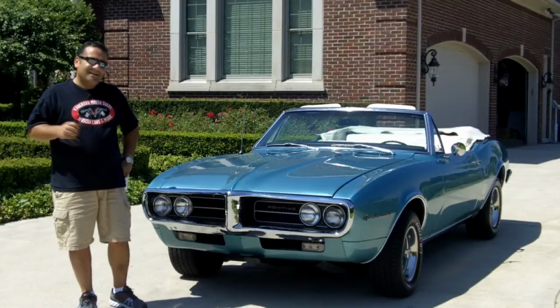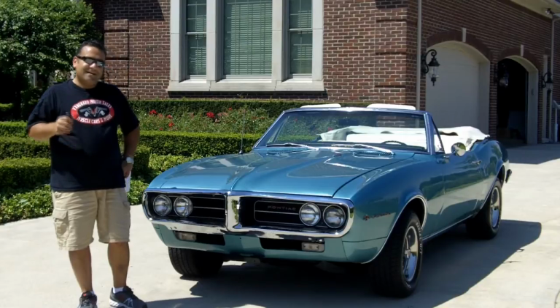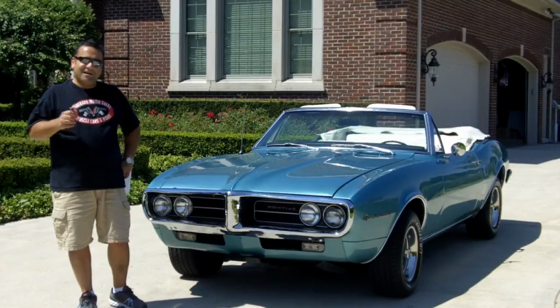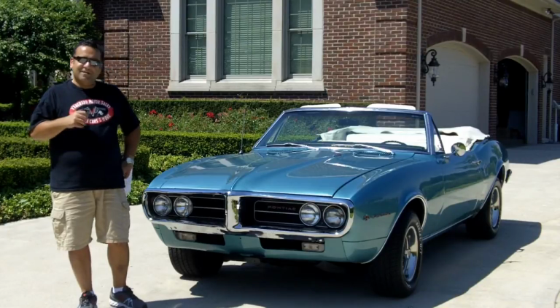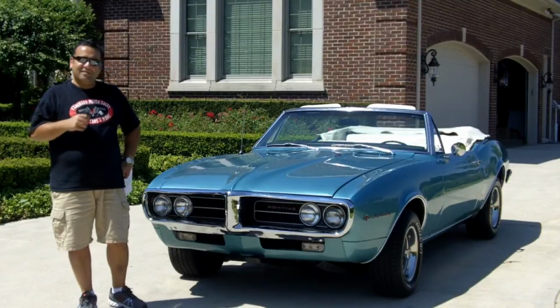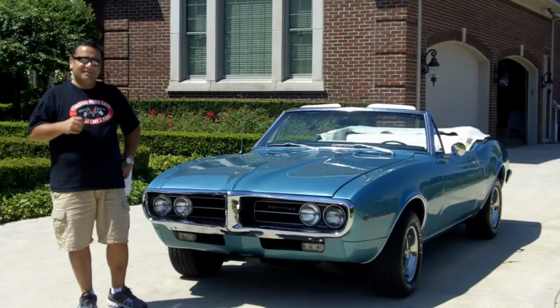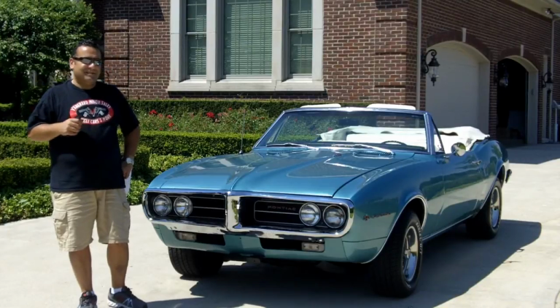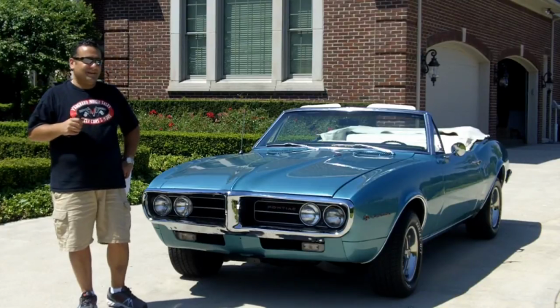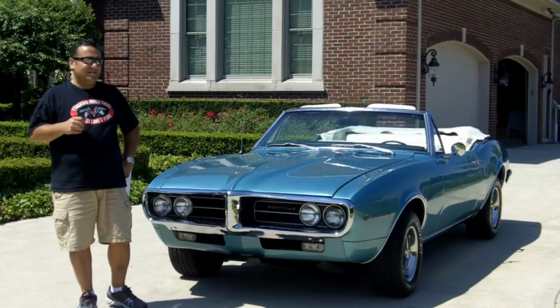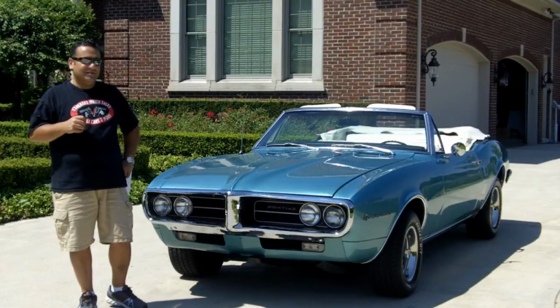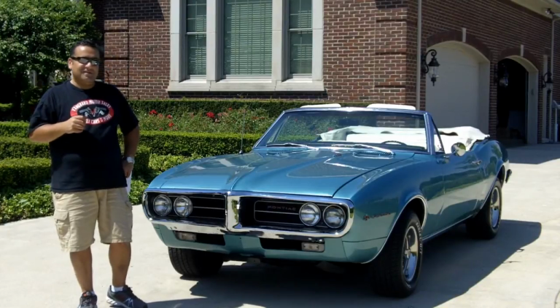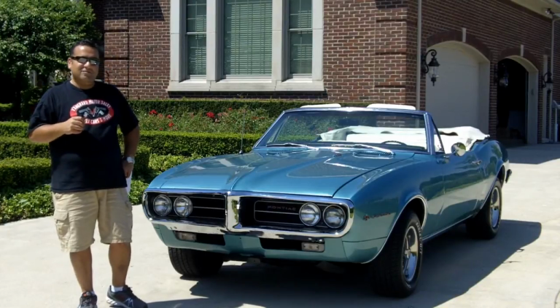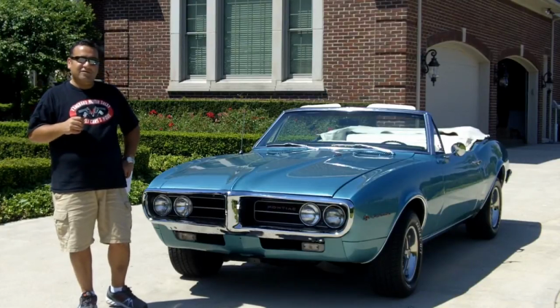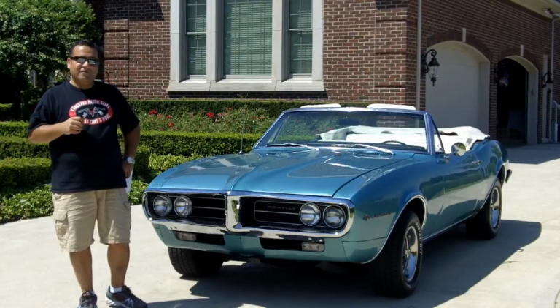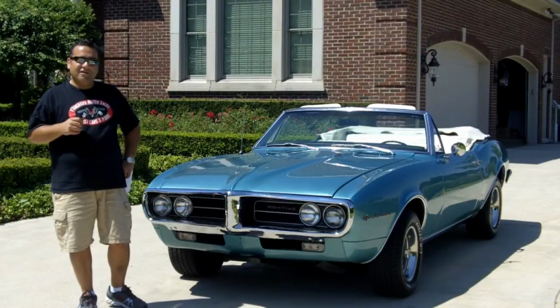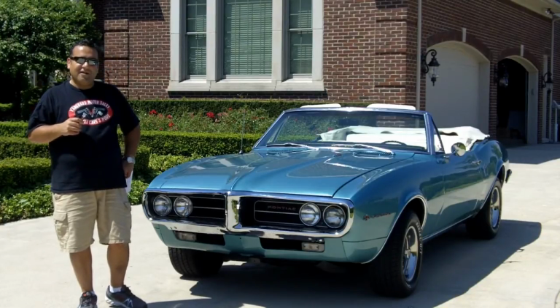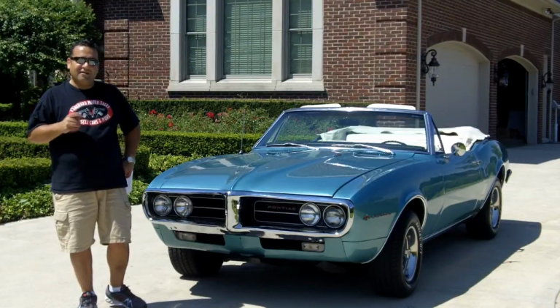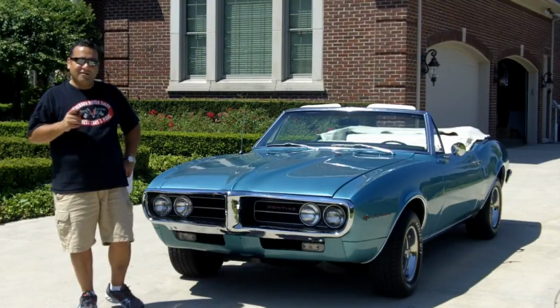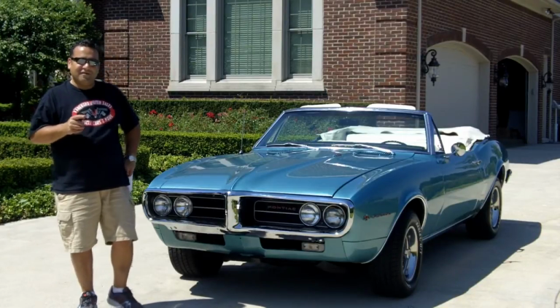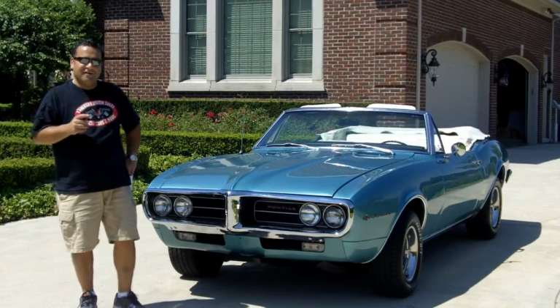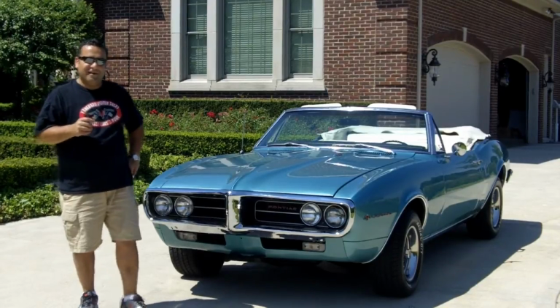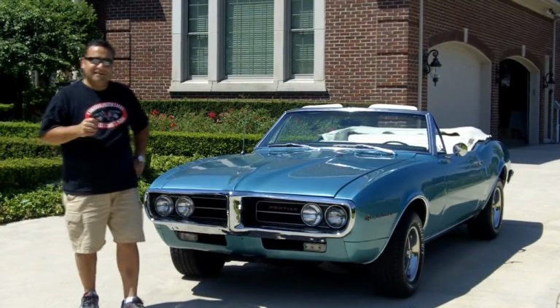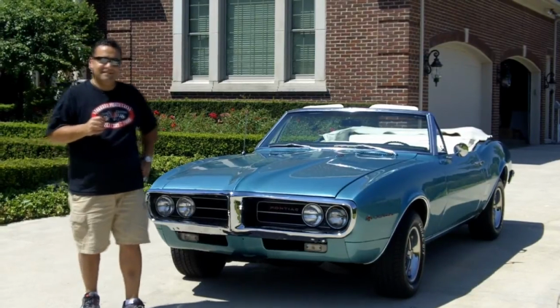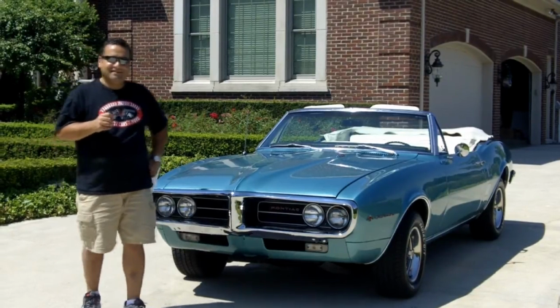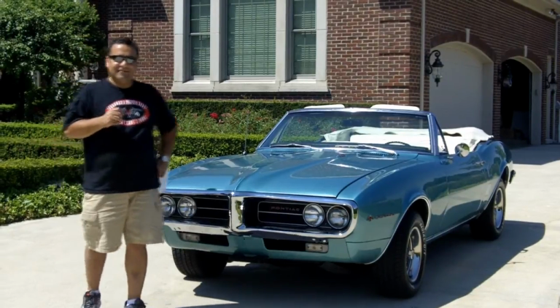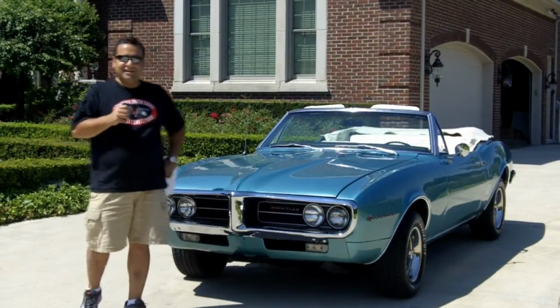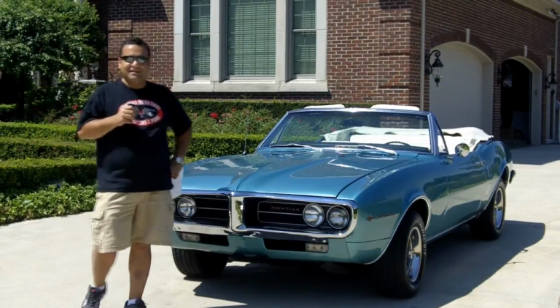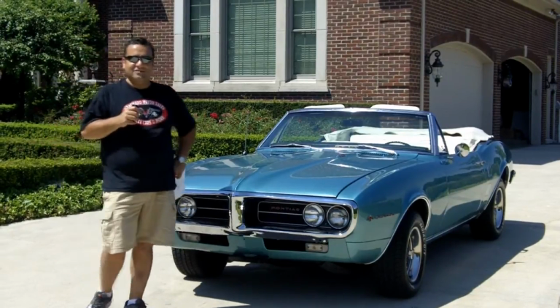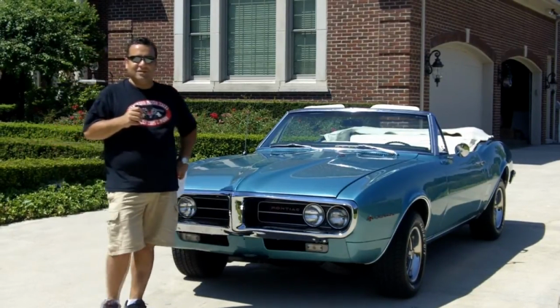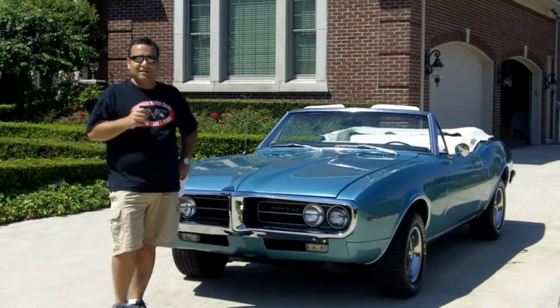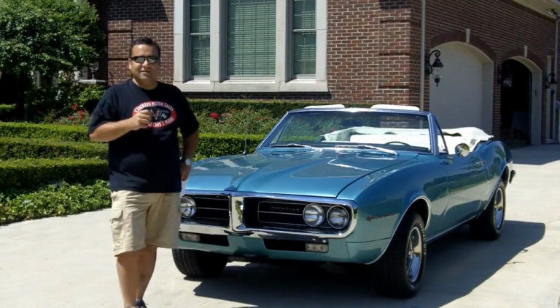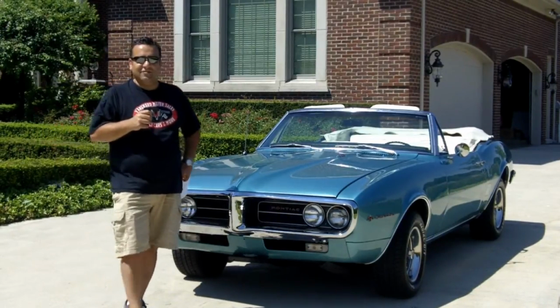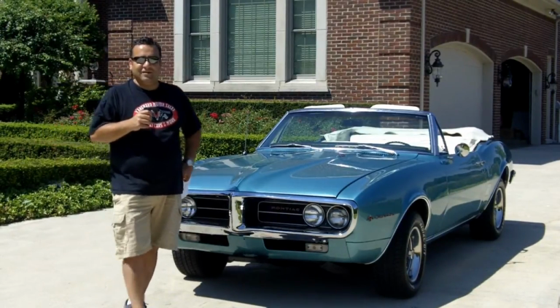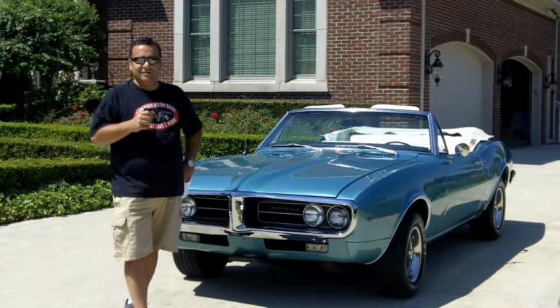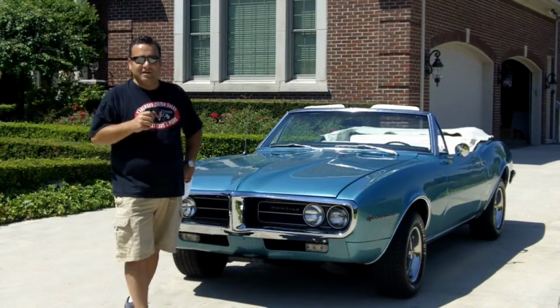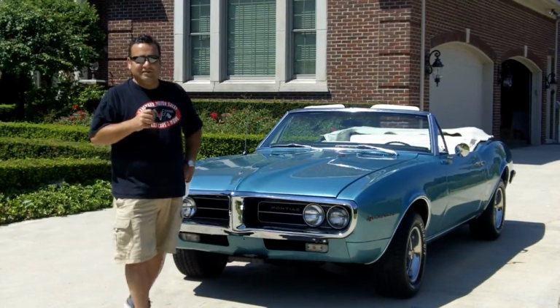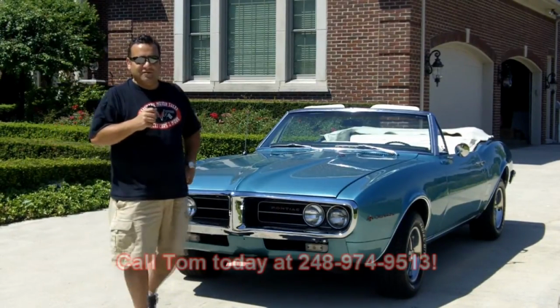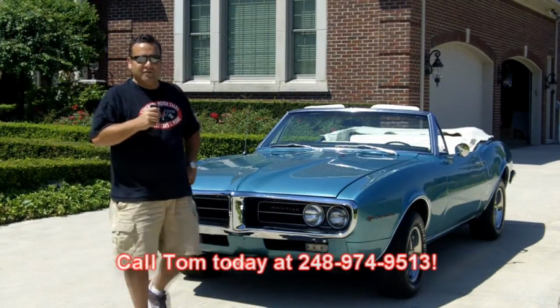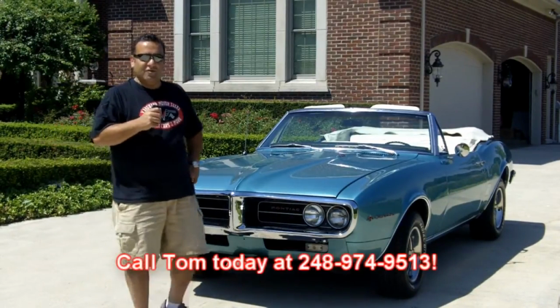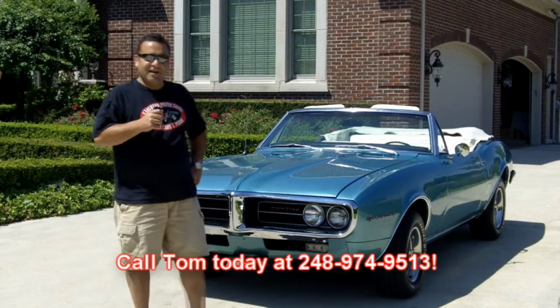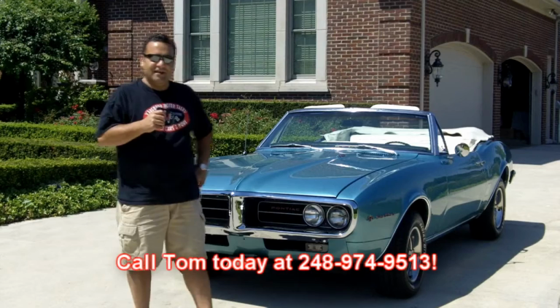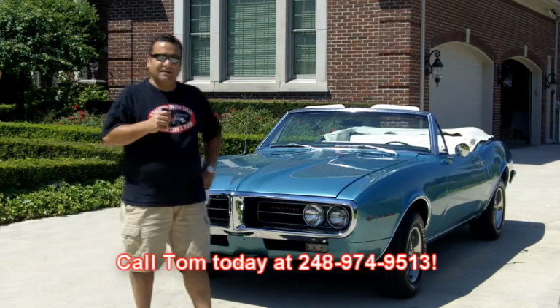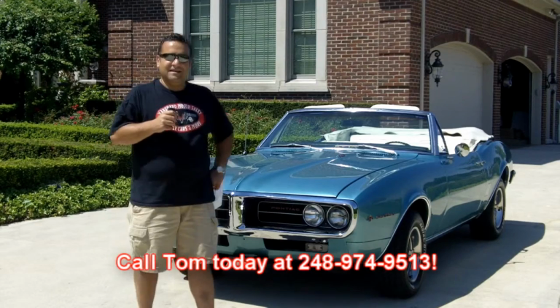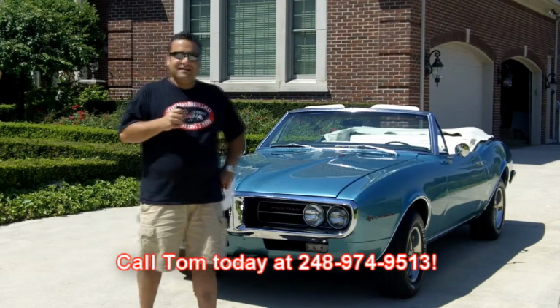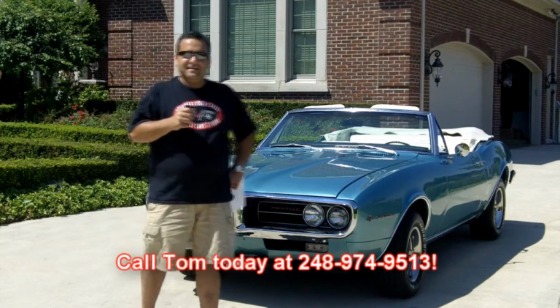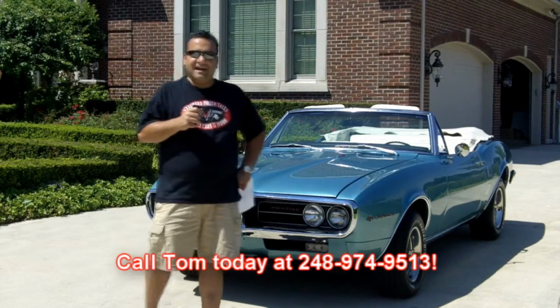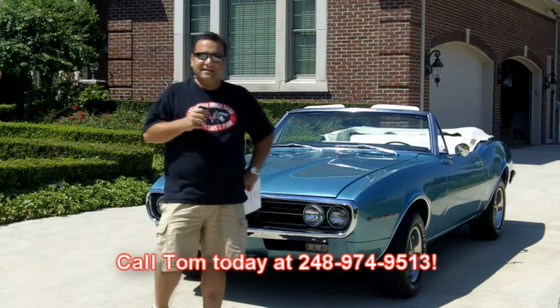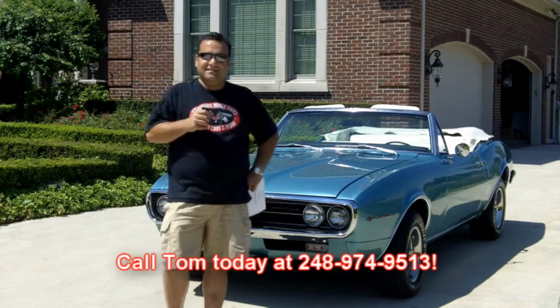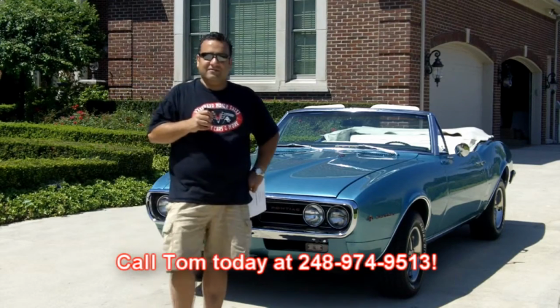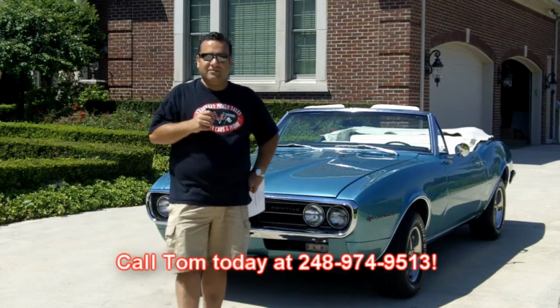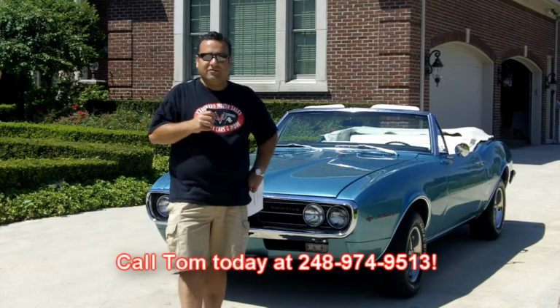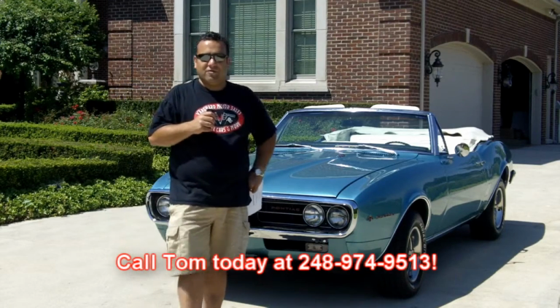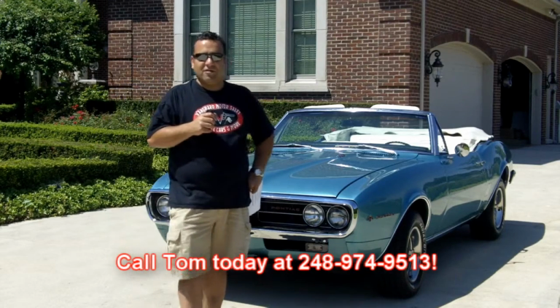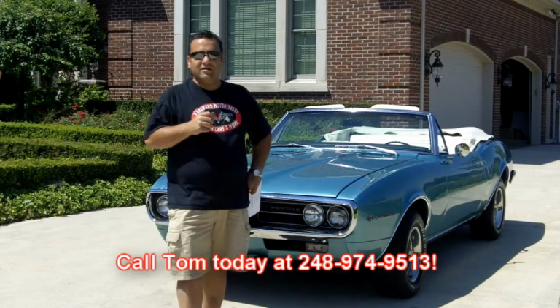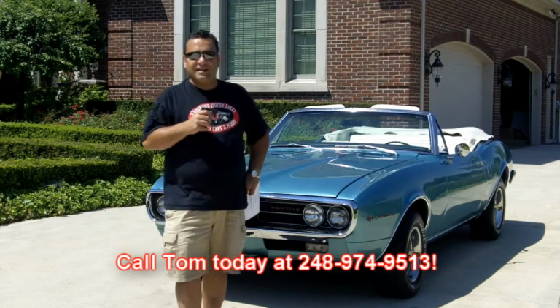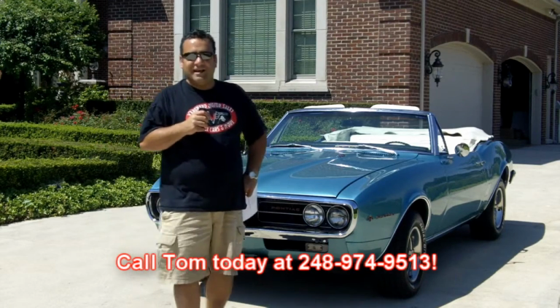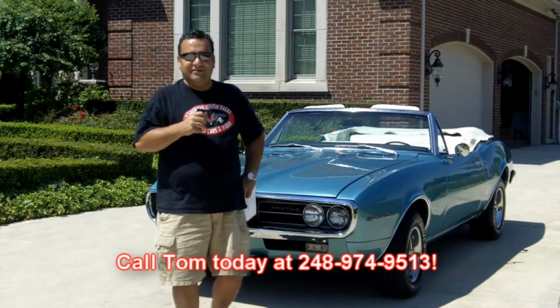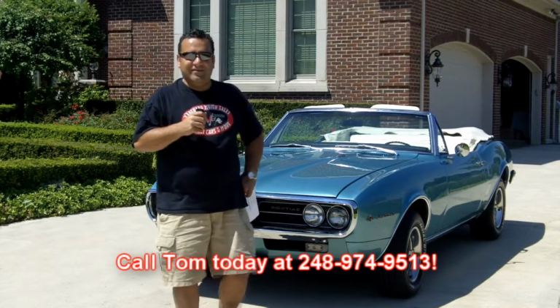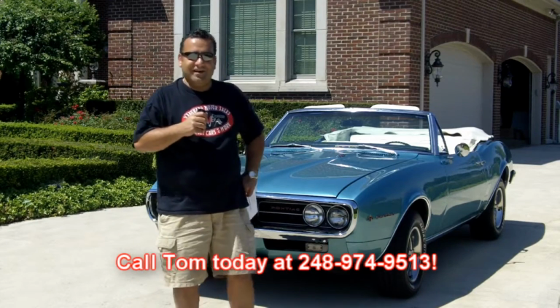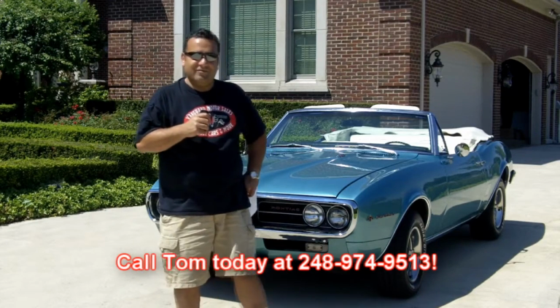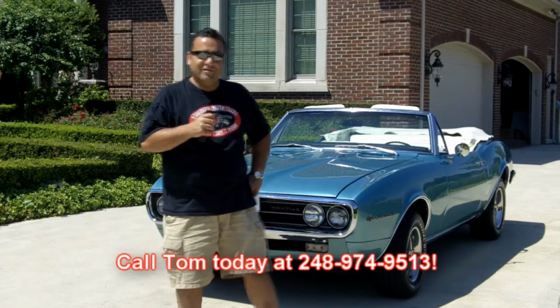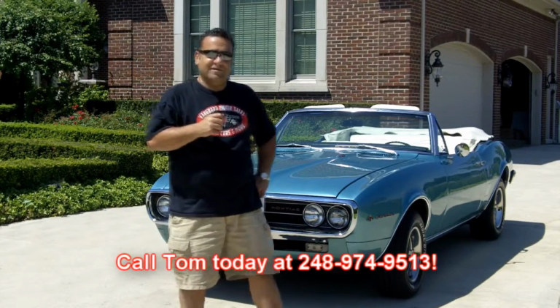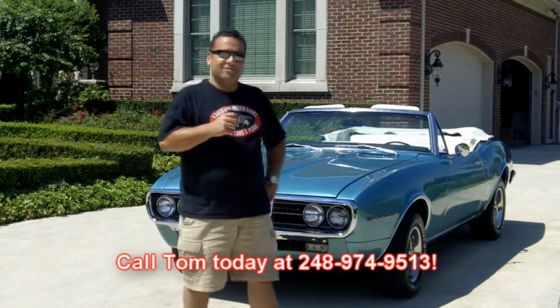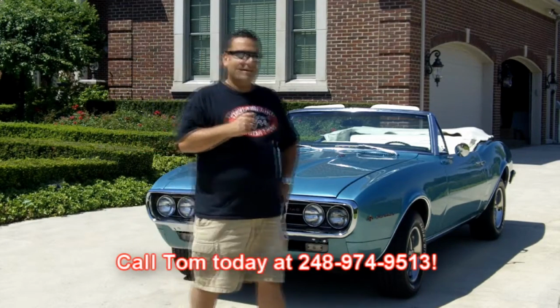Come on up and let's take a look at this beautiful car. Don't forget, seven days a week you can reach me at 248-974-9513.